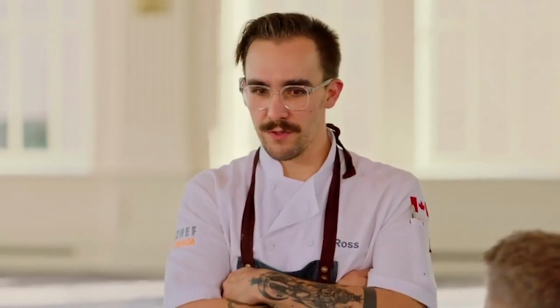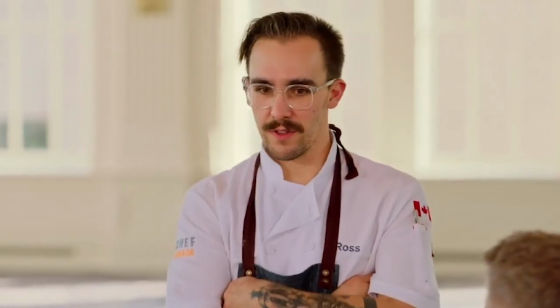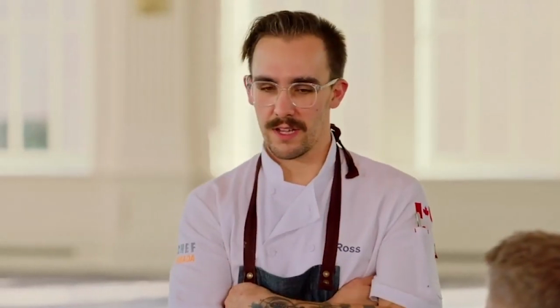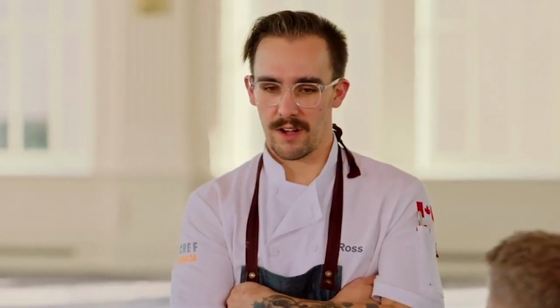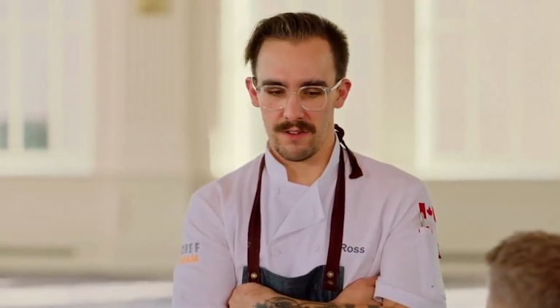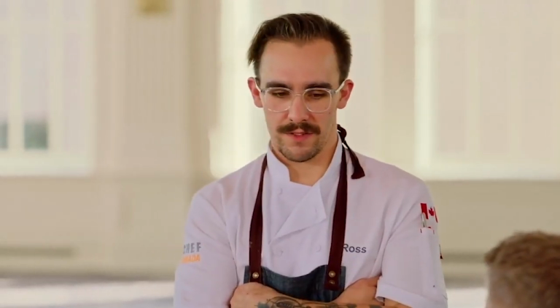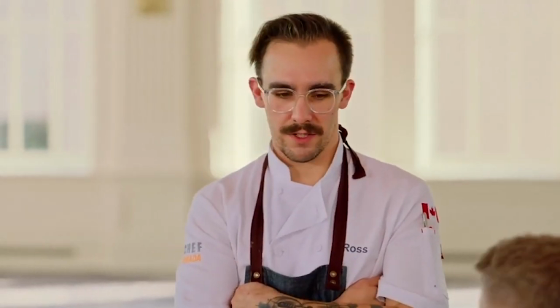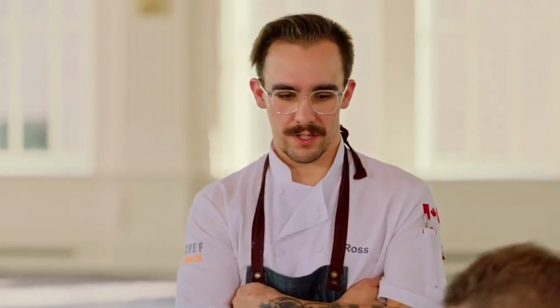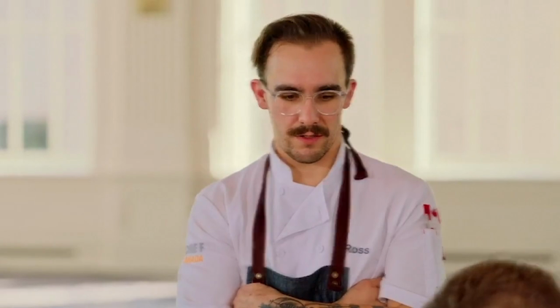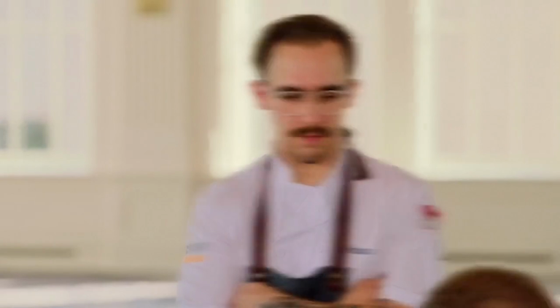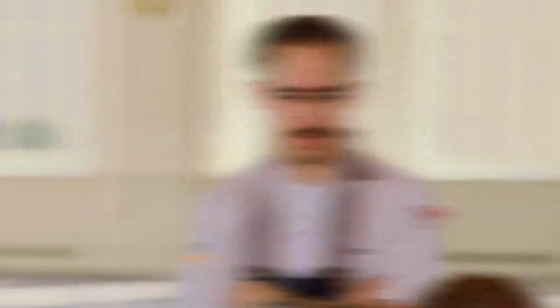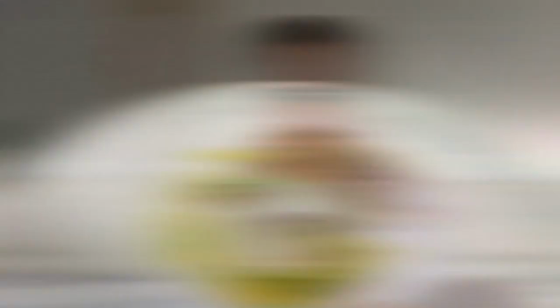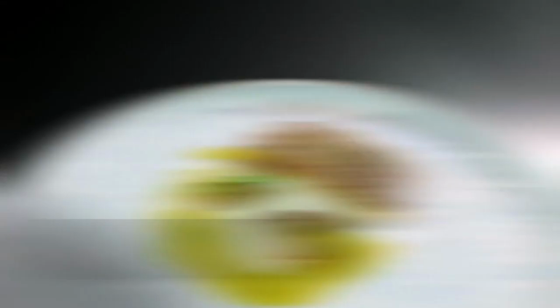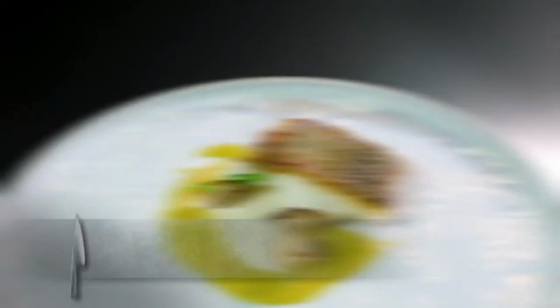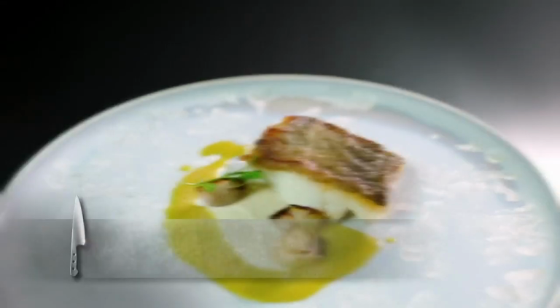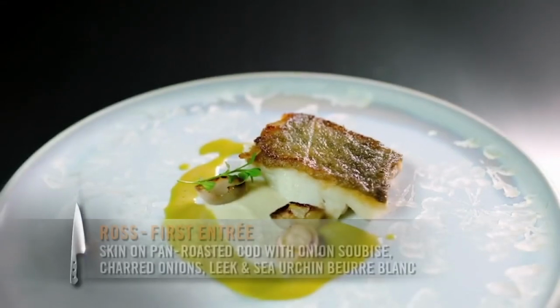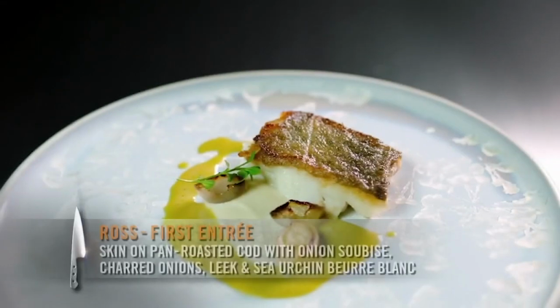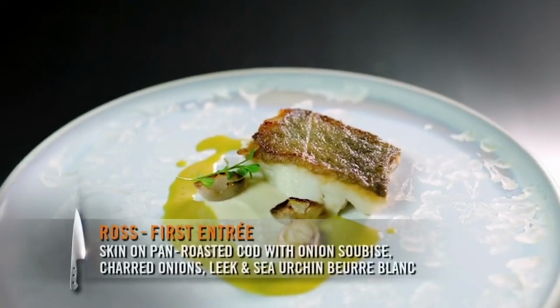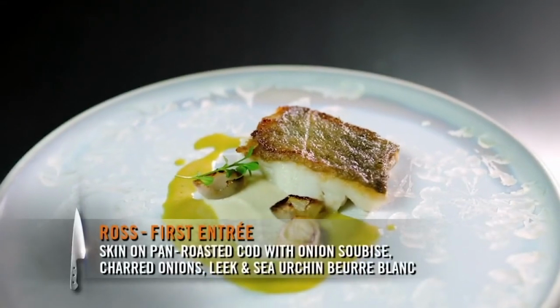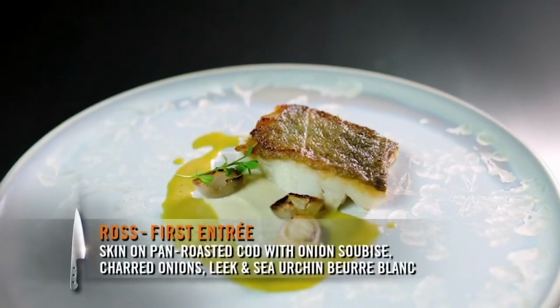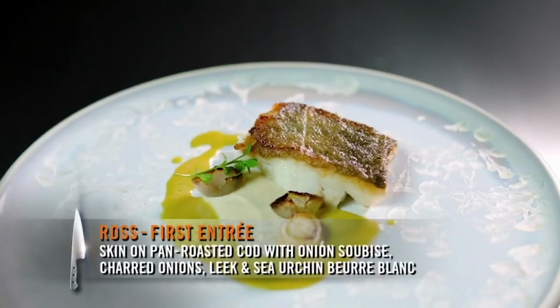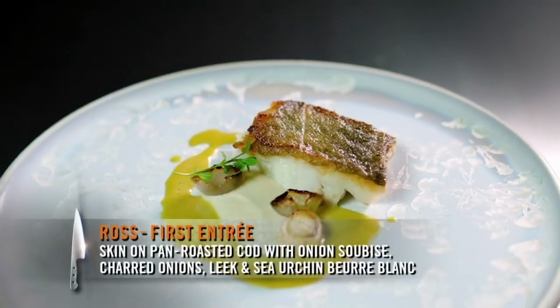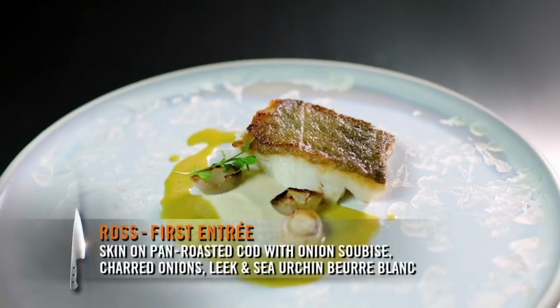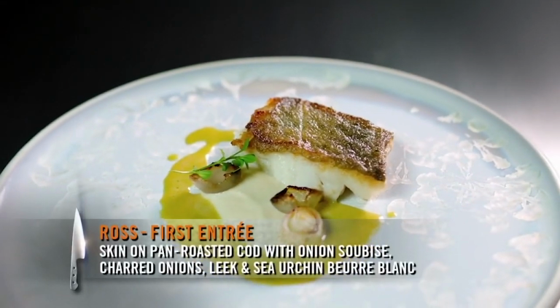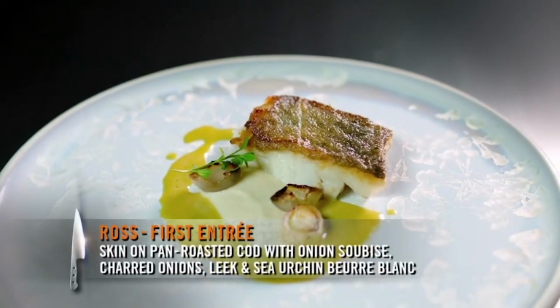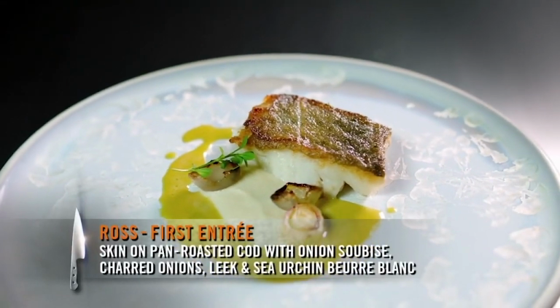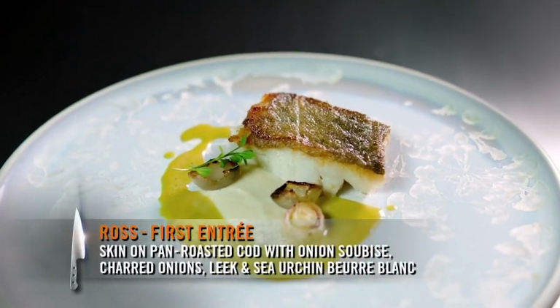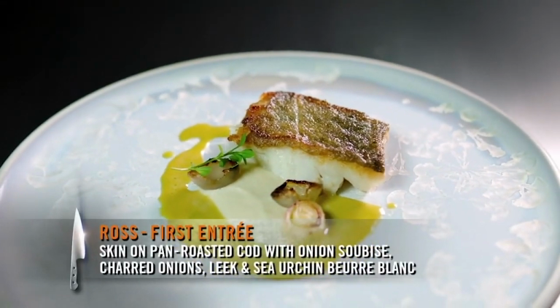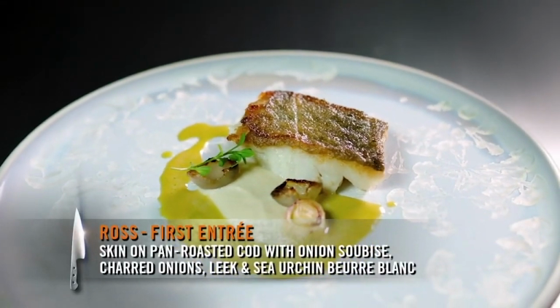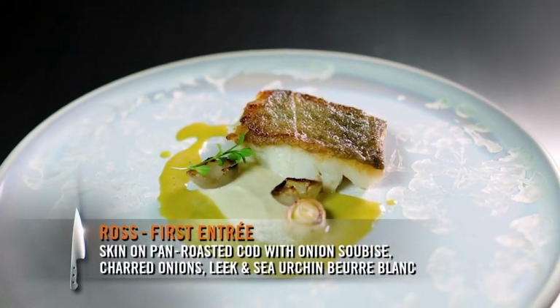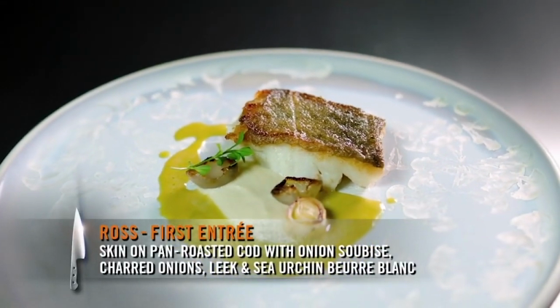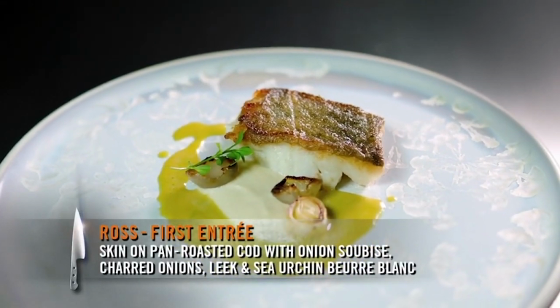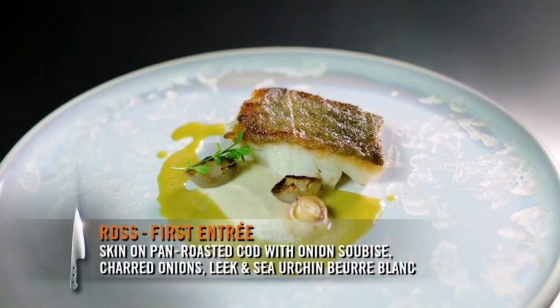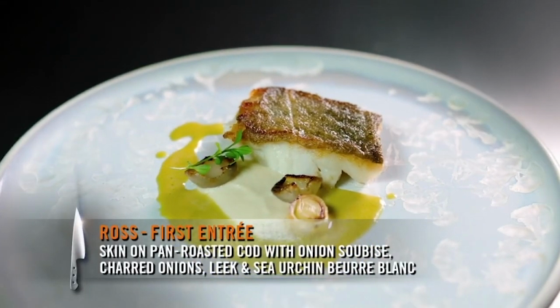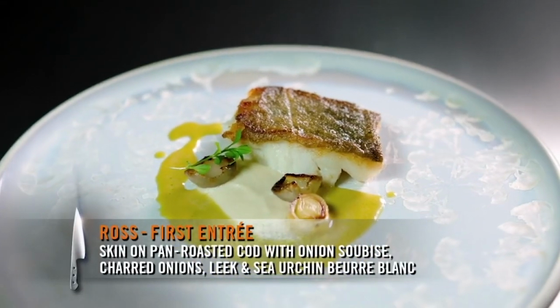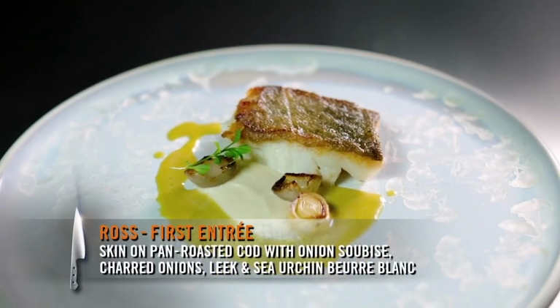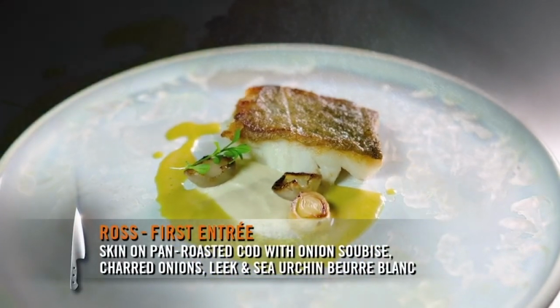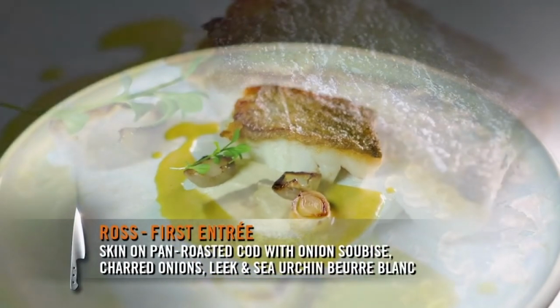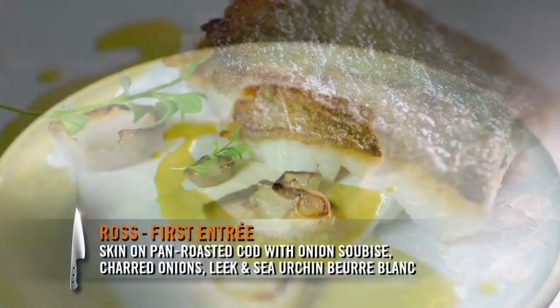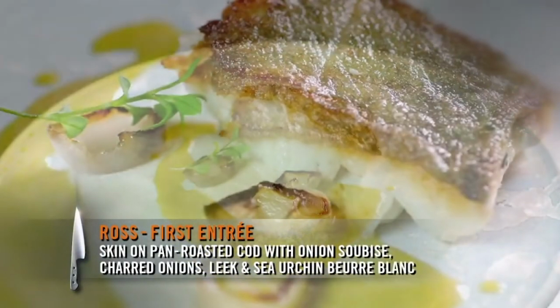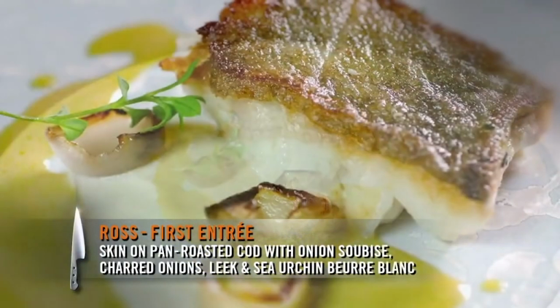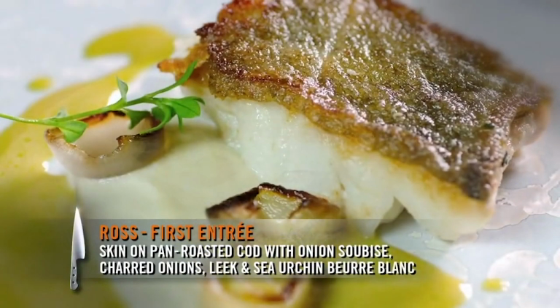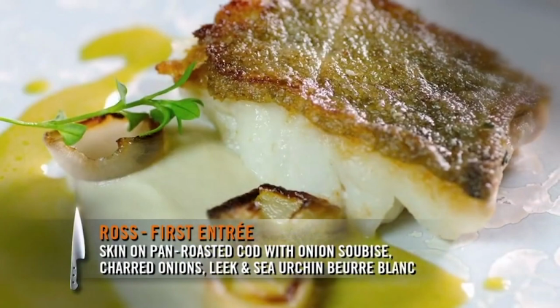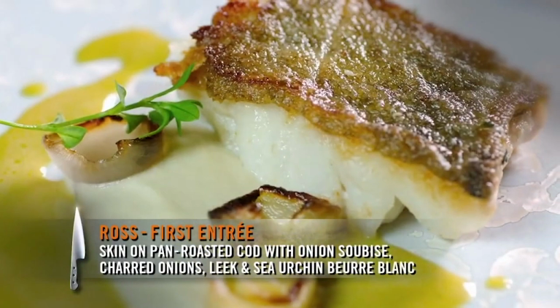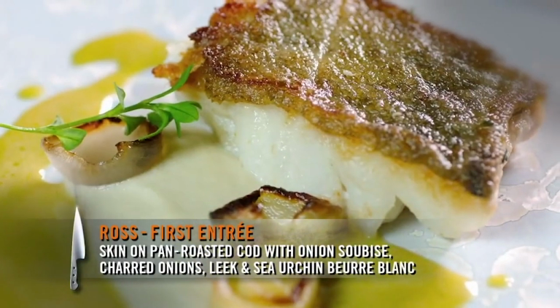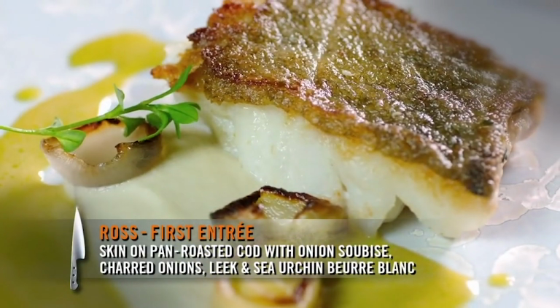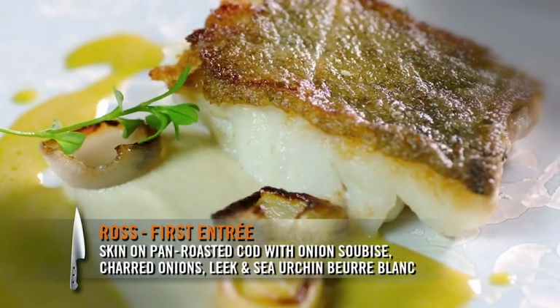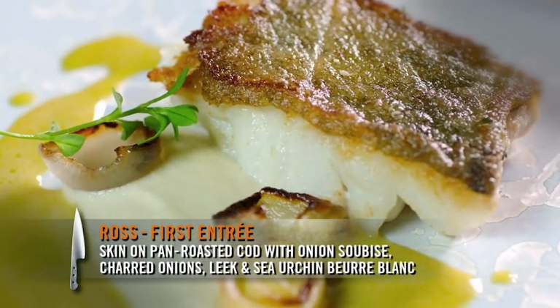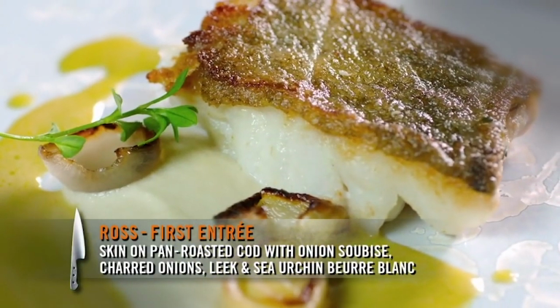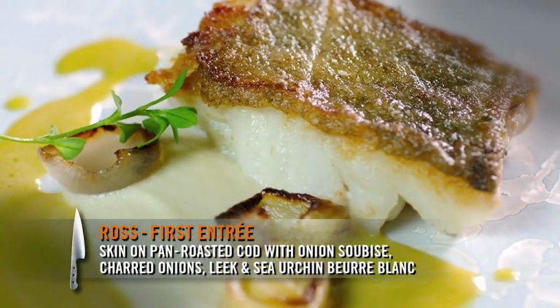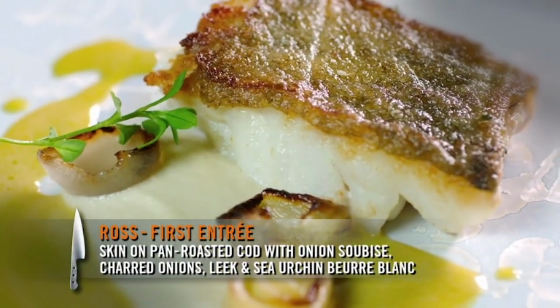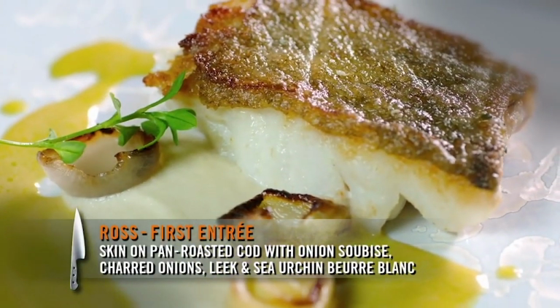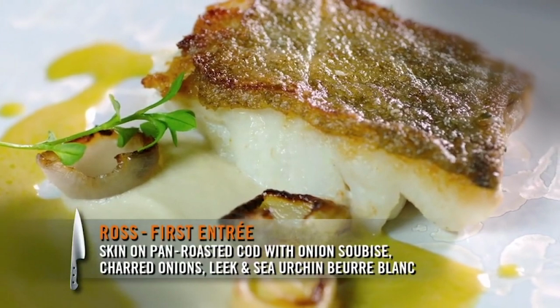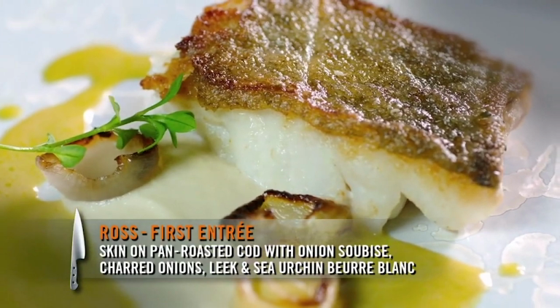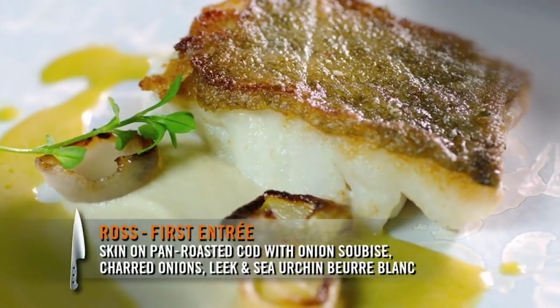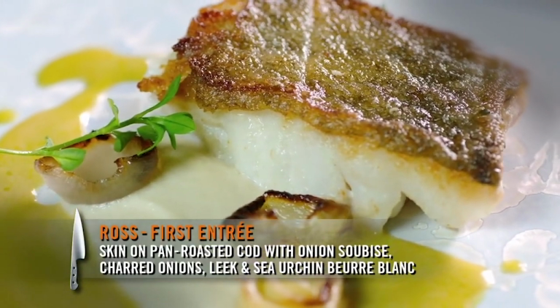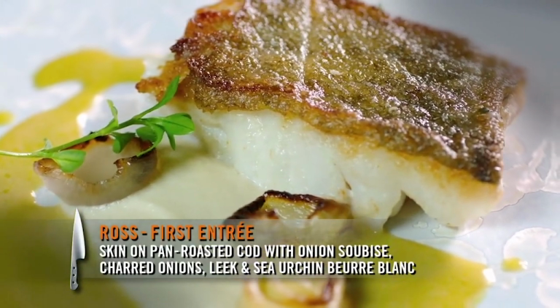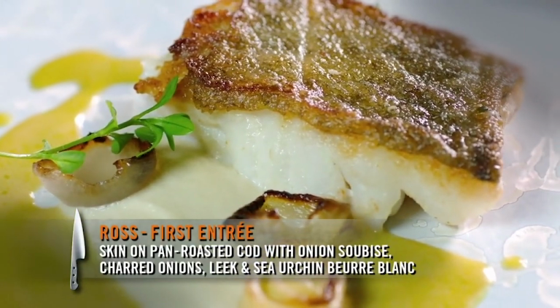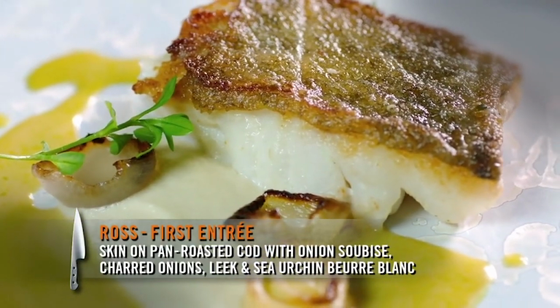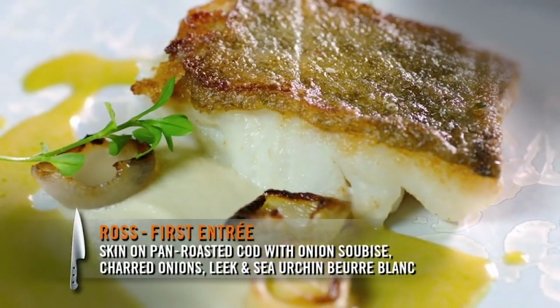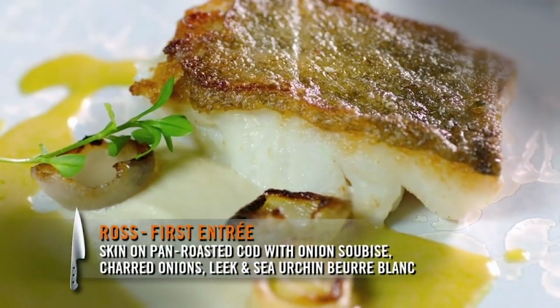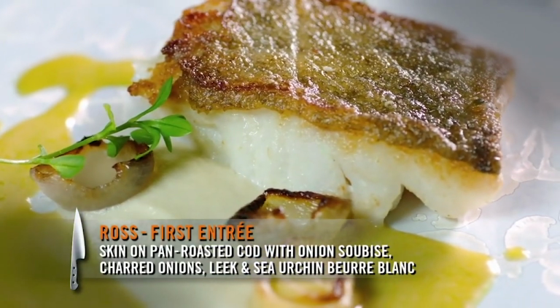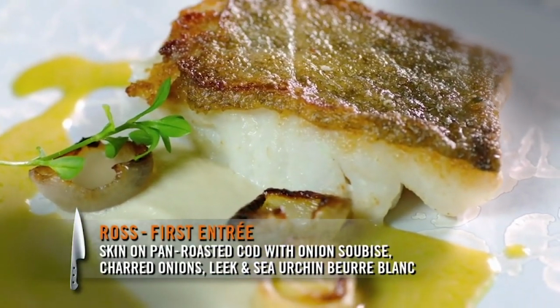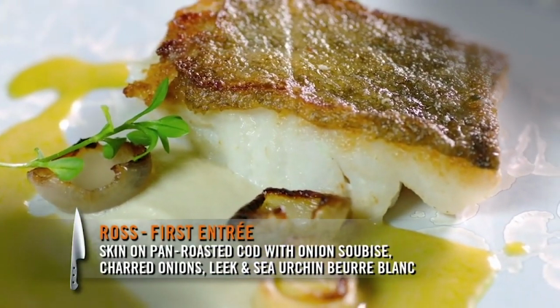Right now it's Newfoundland codfish — skin-on, pan-roasted, onion sous vide, charred onions, leek, and a sea urchin beurre blanc with onion oil.